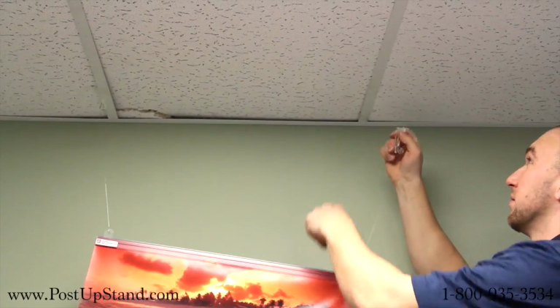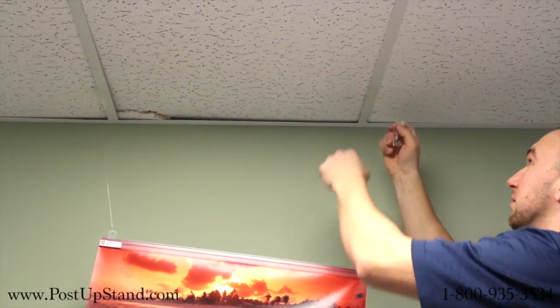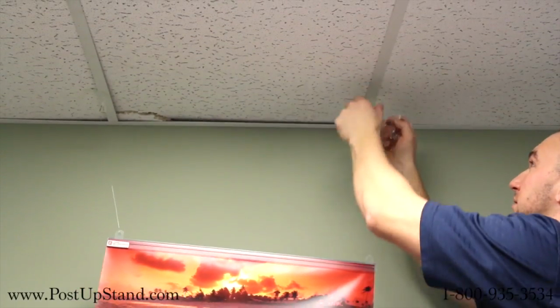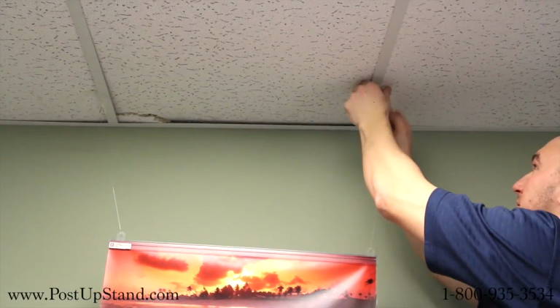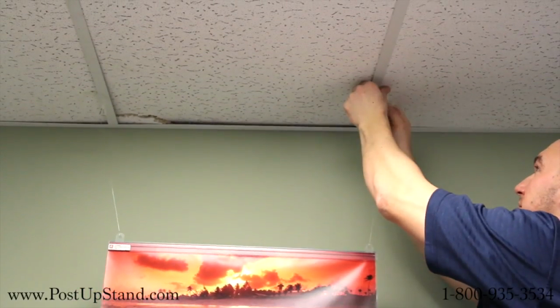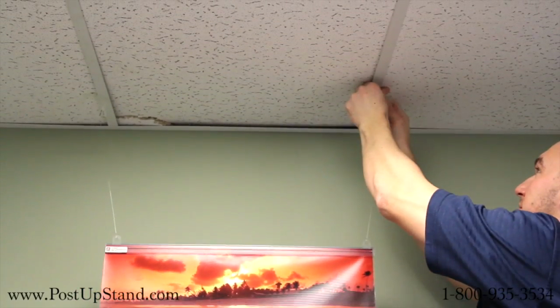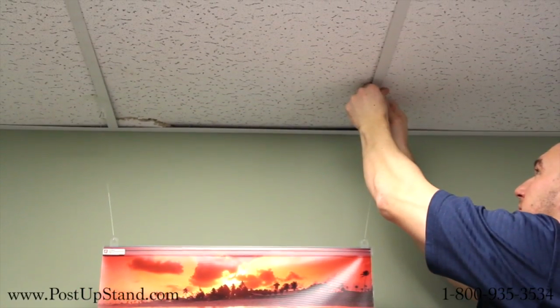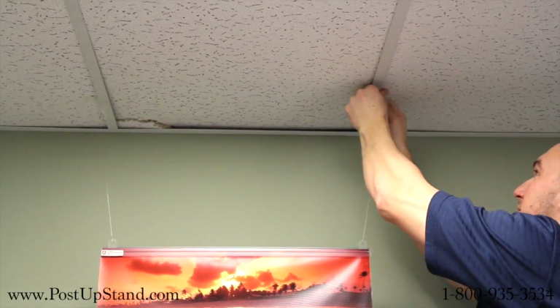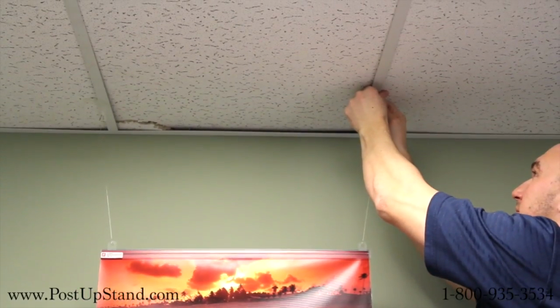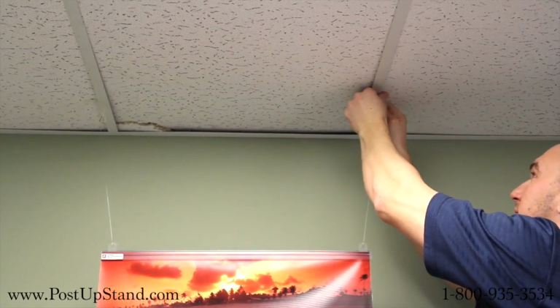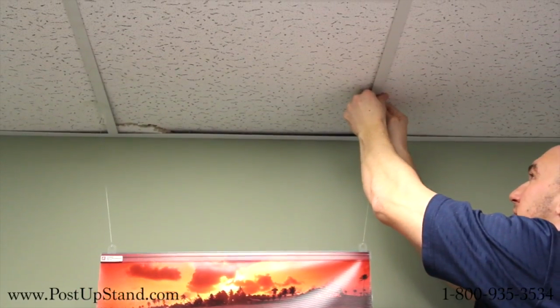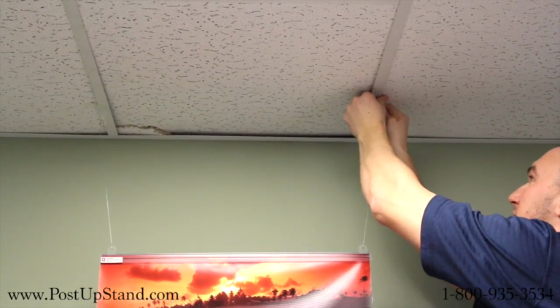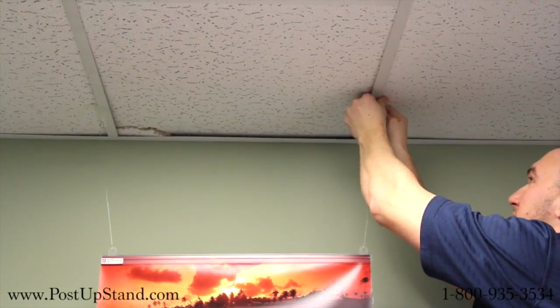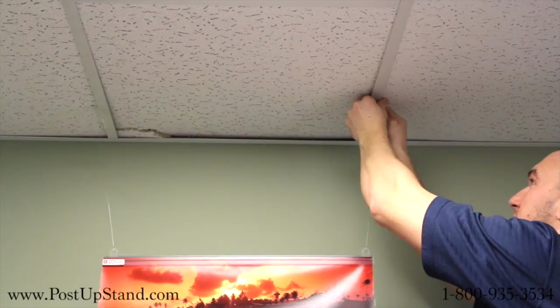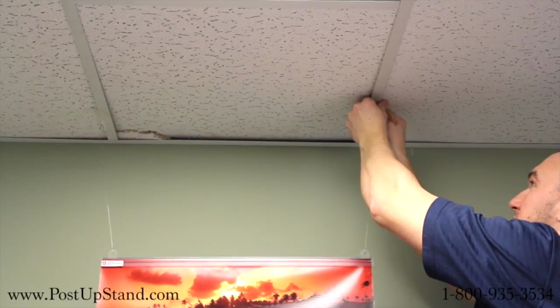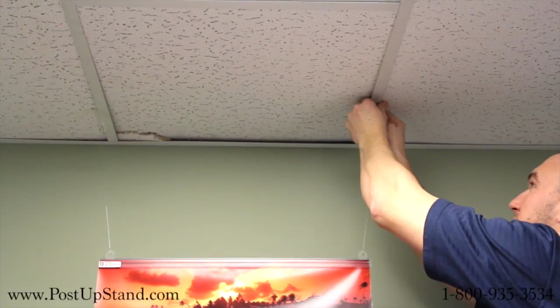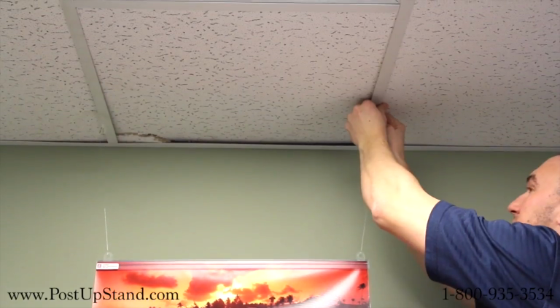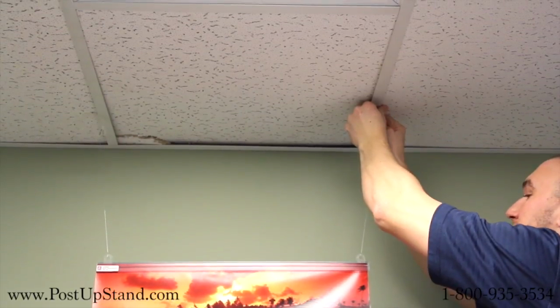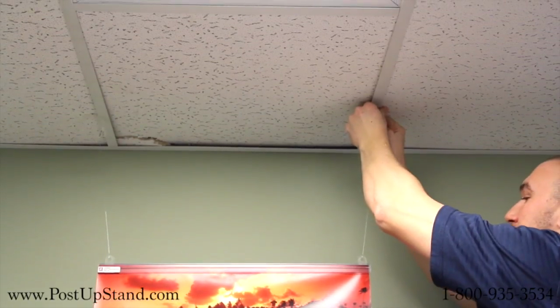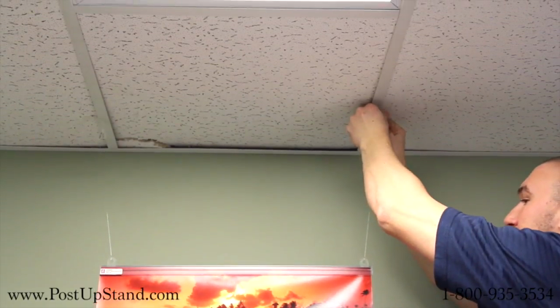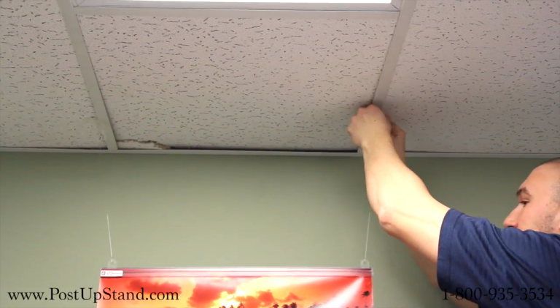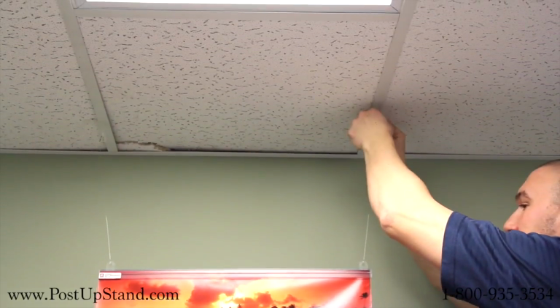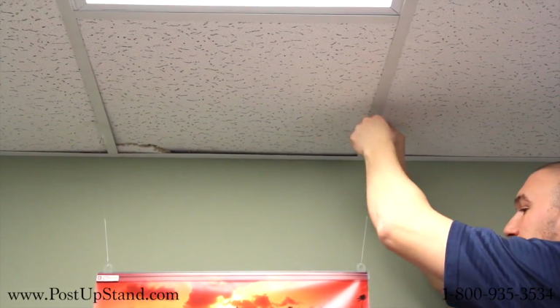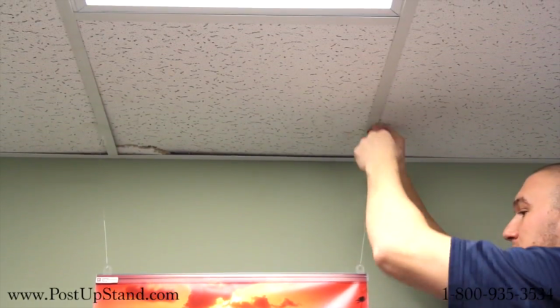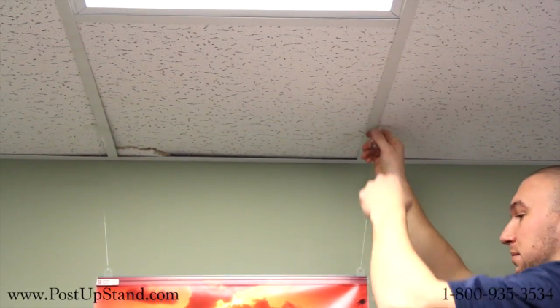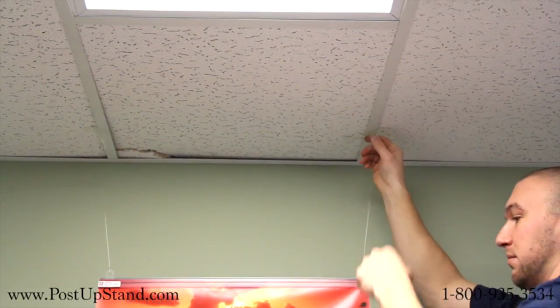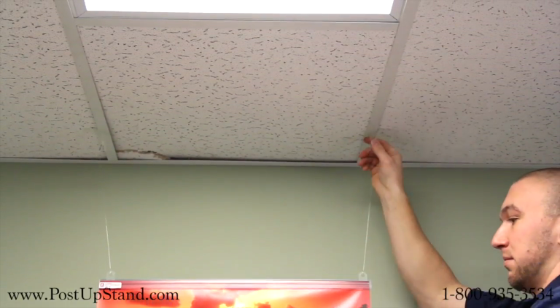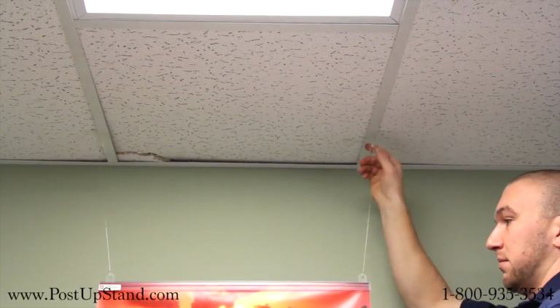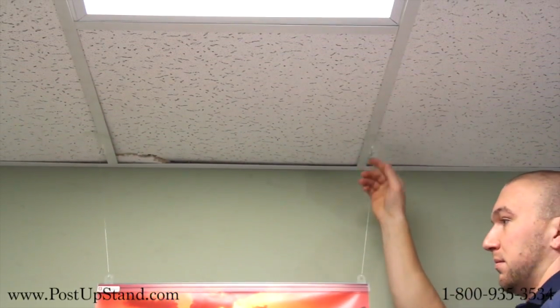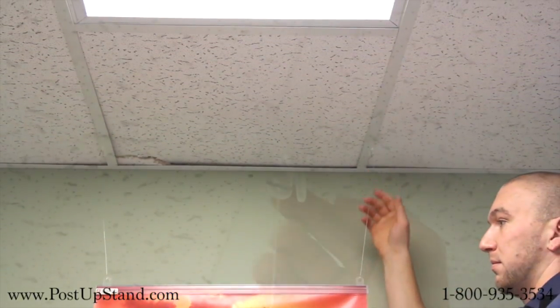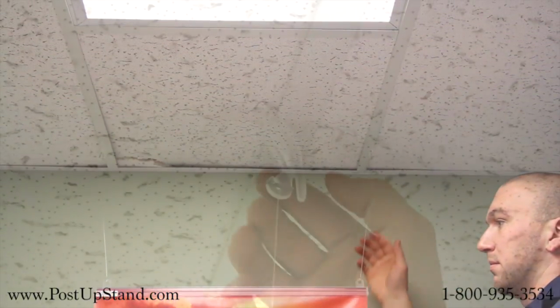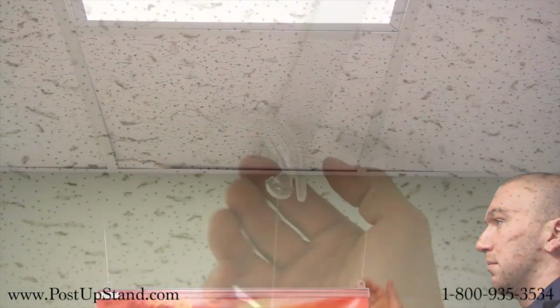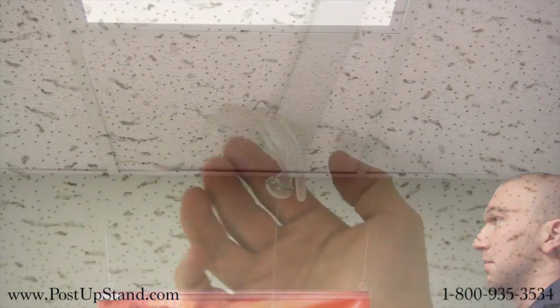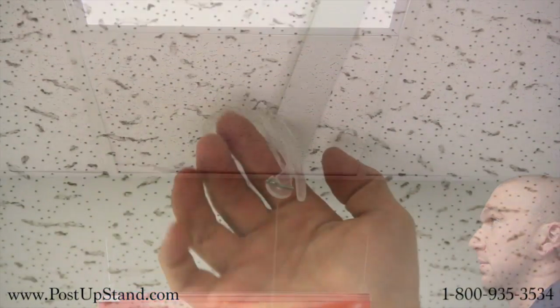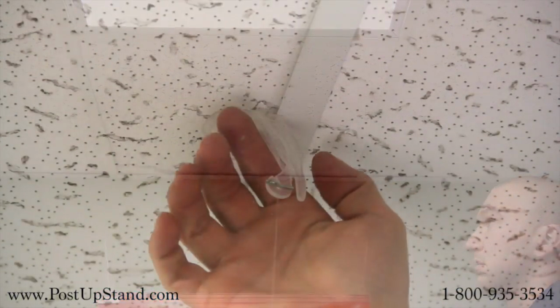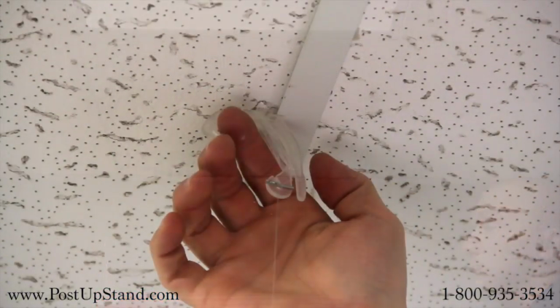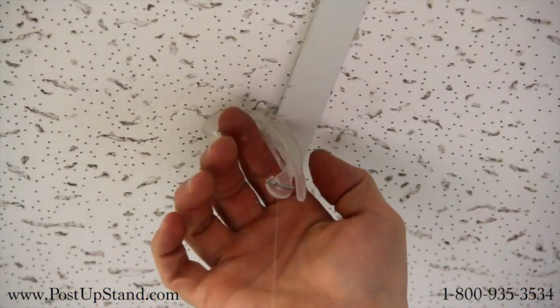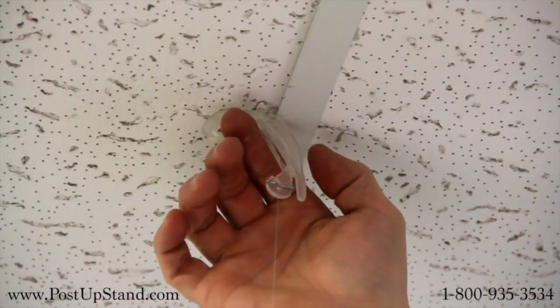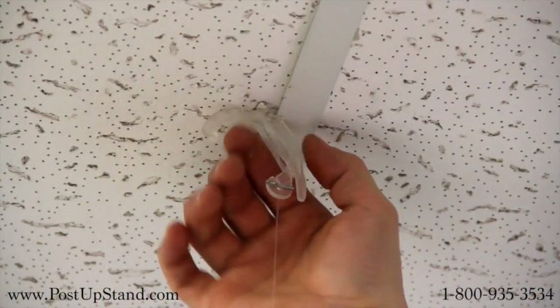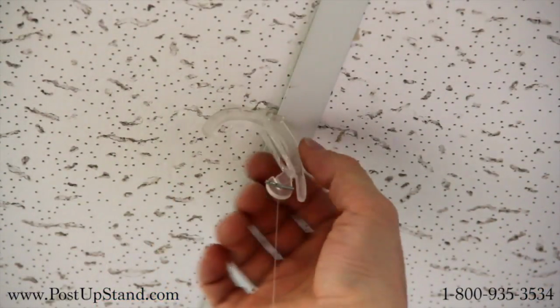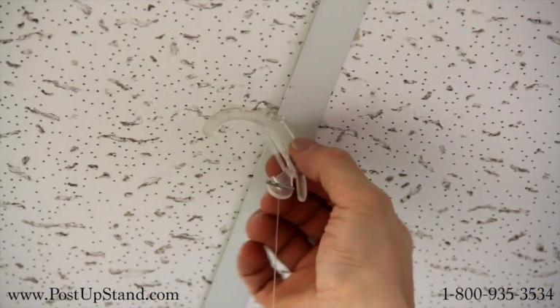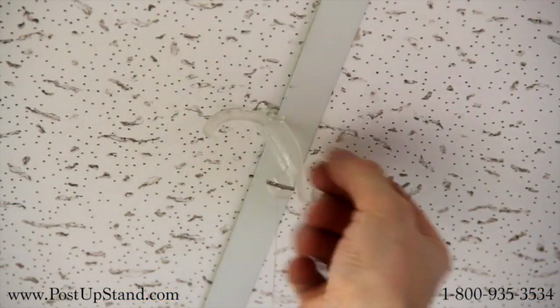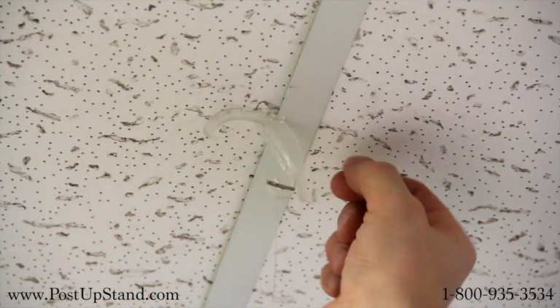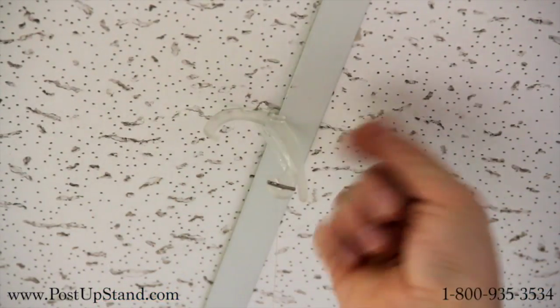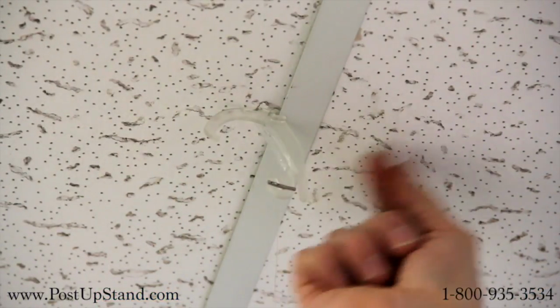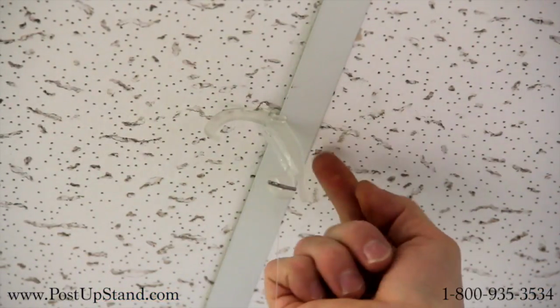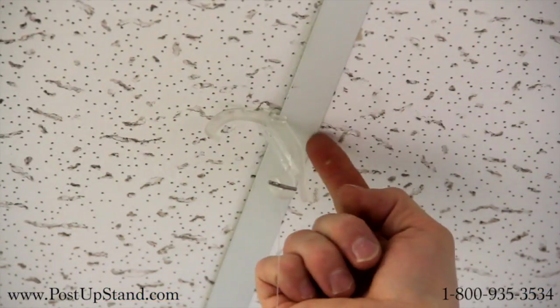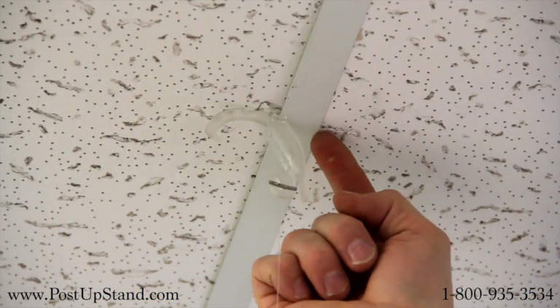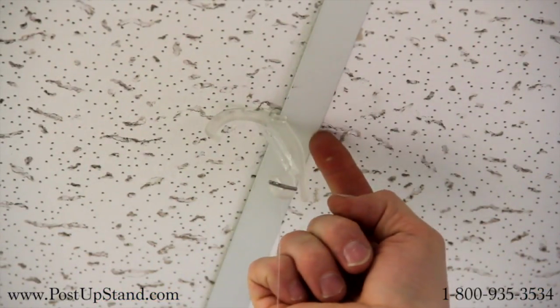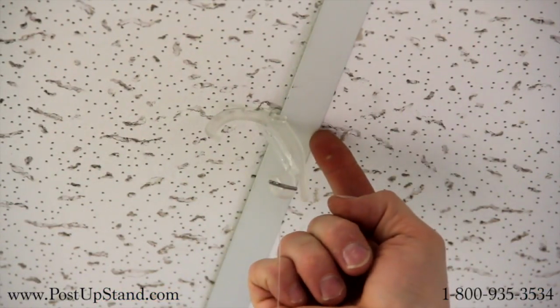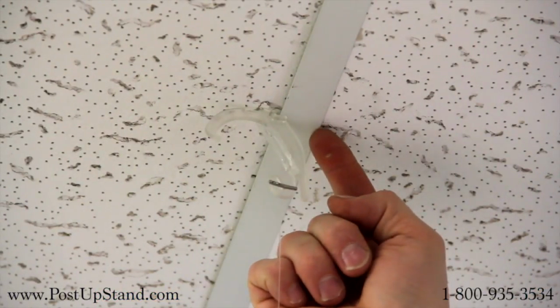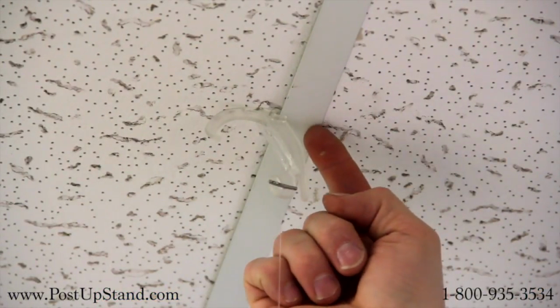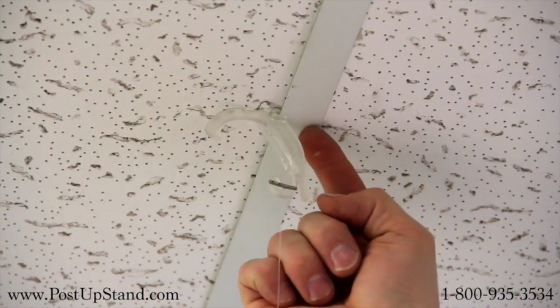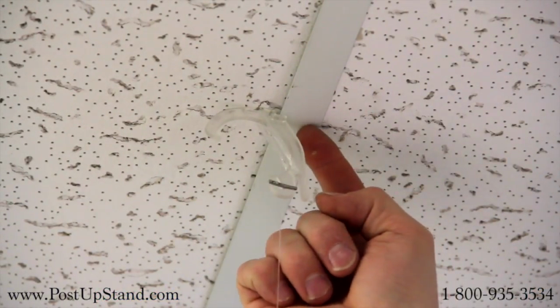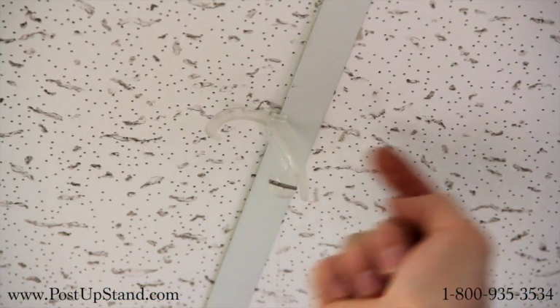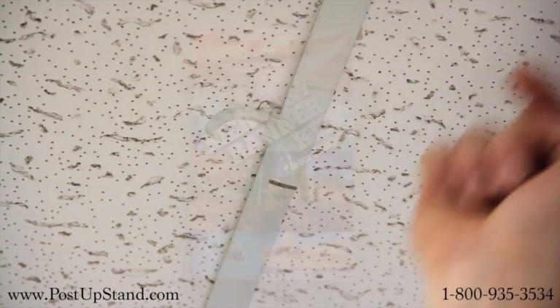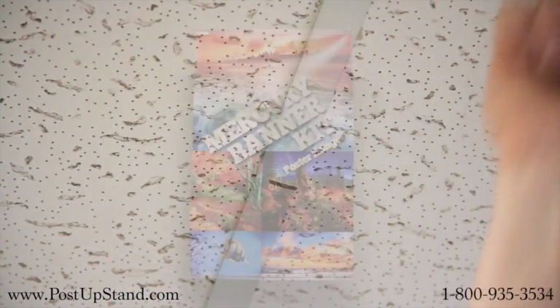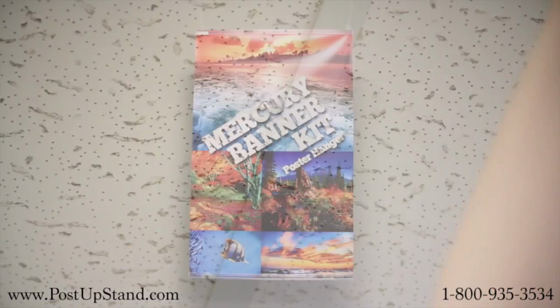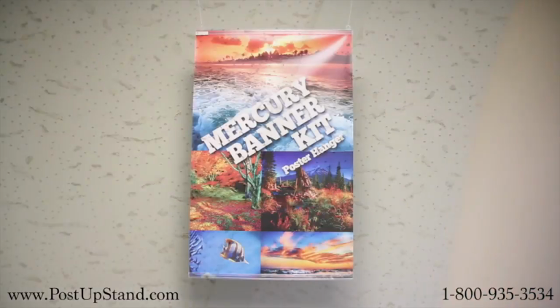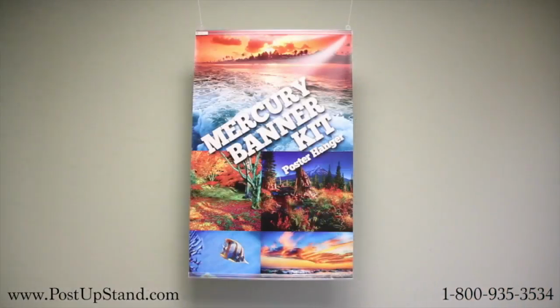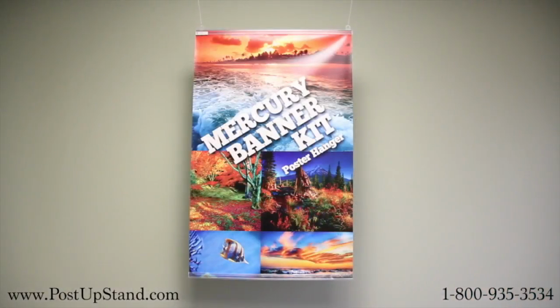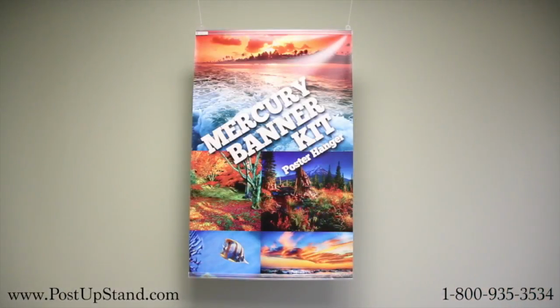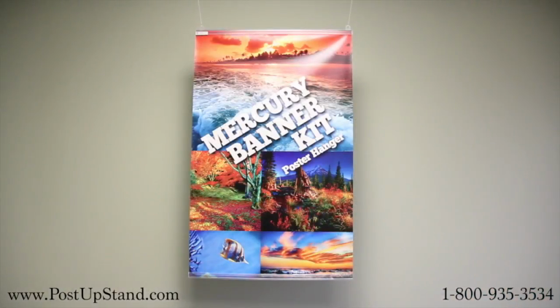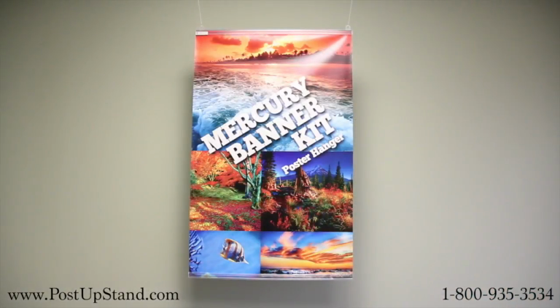Attach both hooks to the drop-tow ceiling by pushing the indent near the hook's curved piece into the ceiling tile to showcase your printed message.